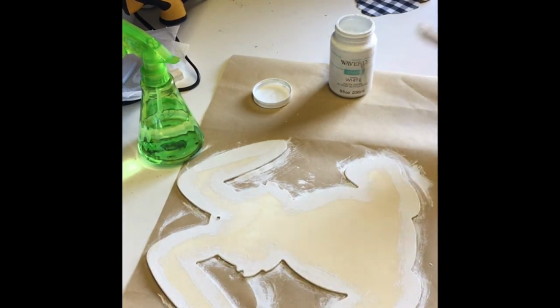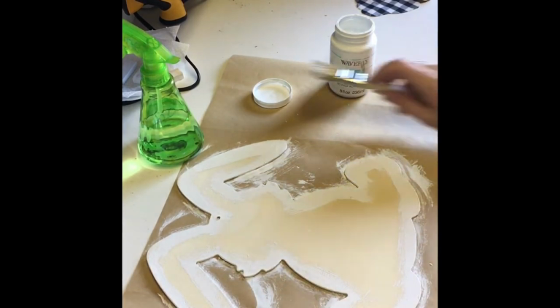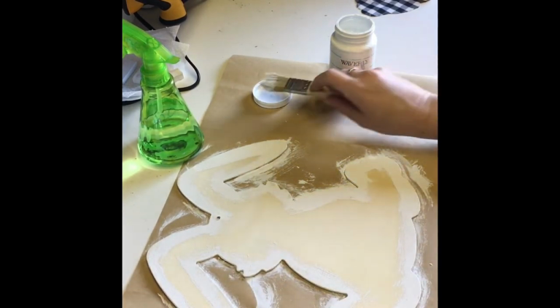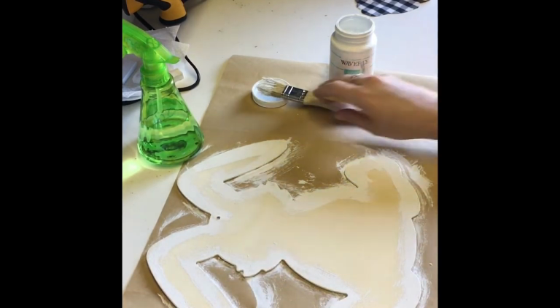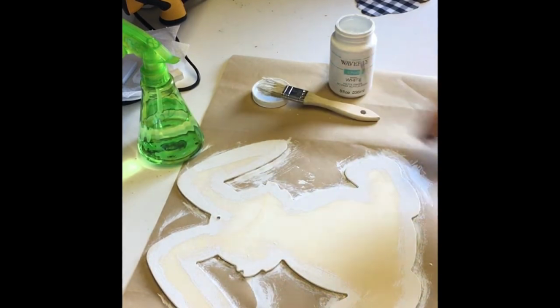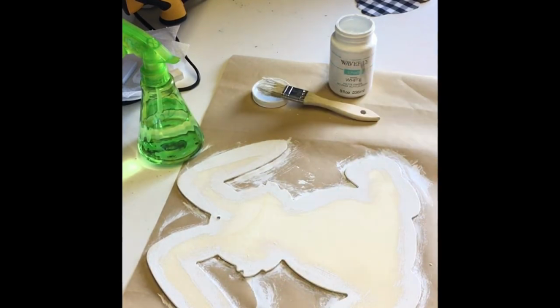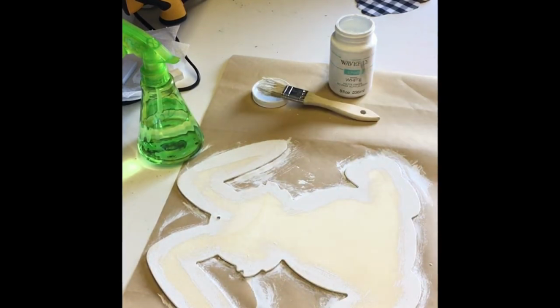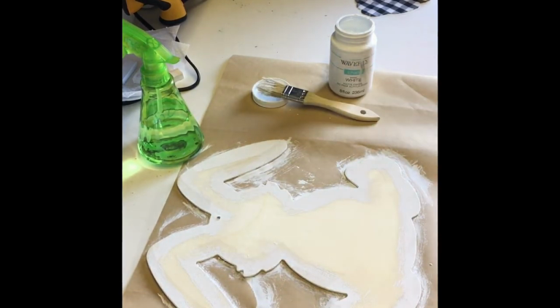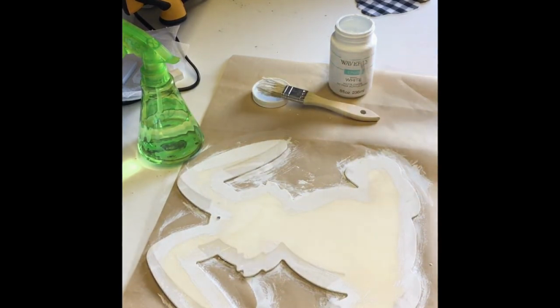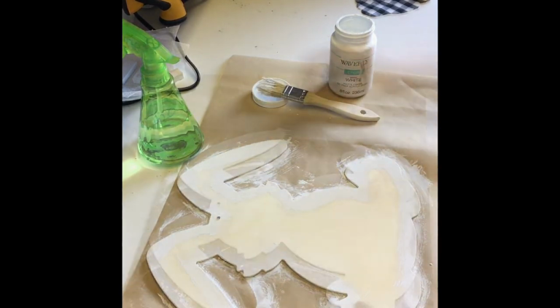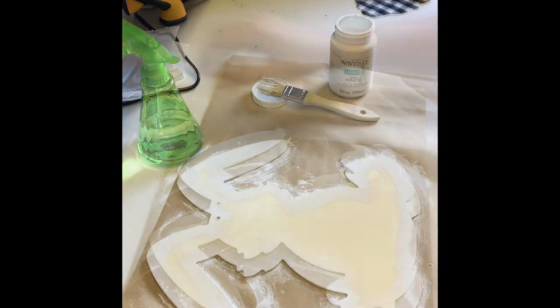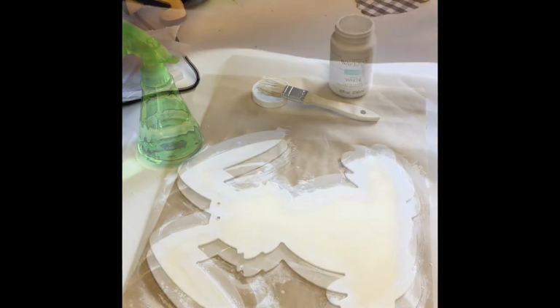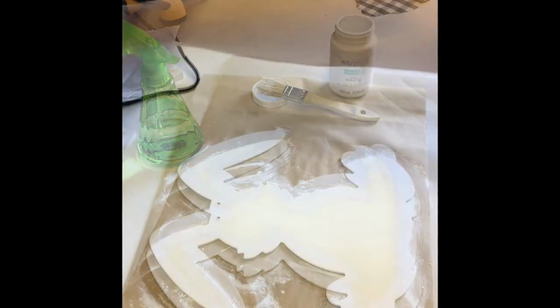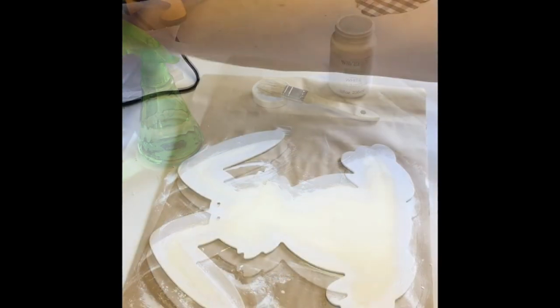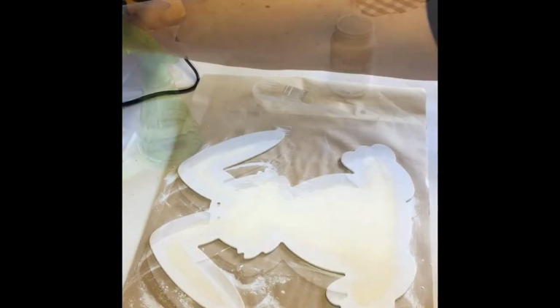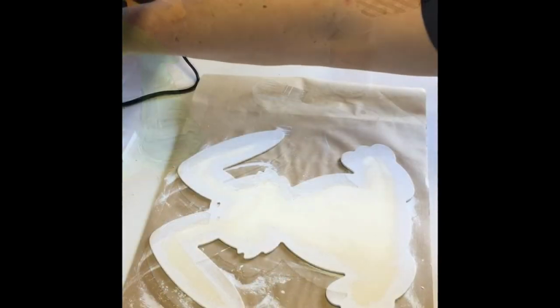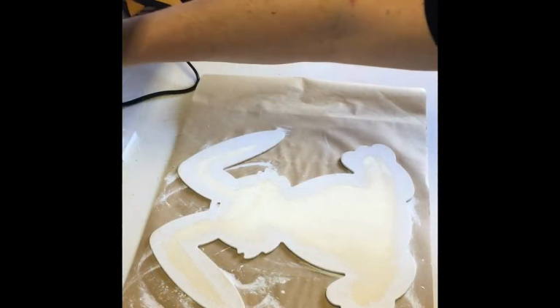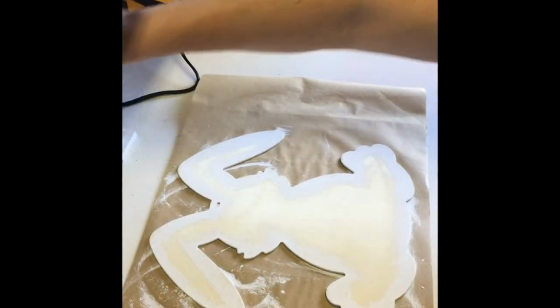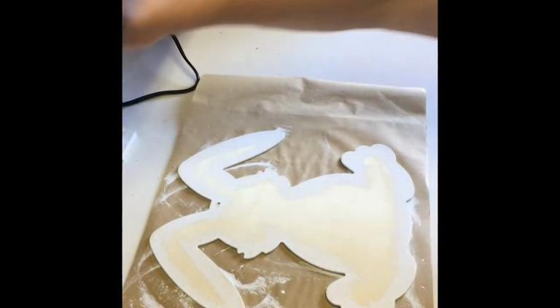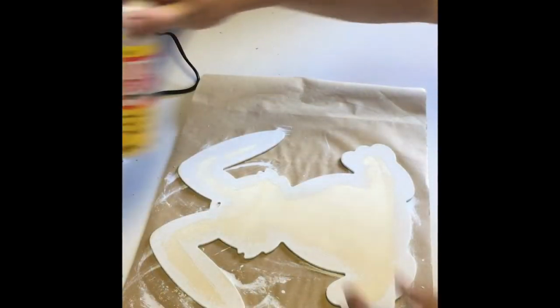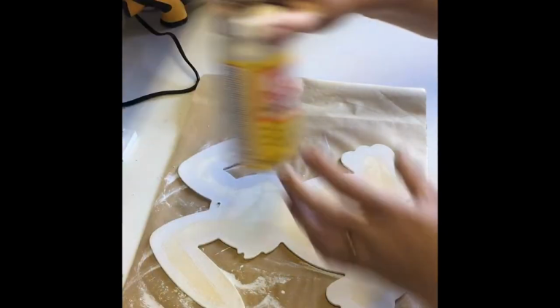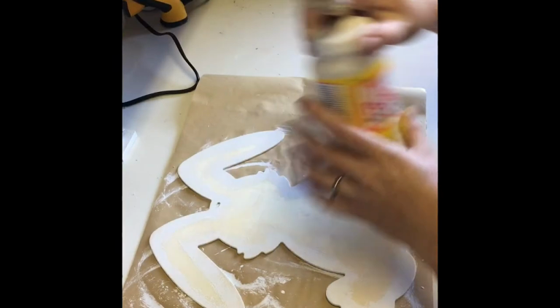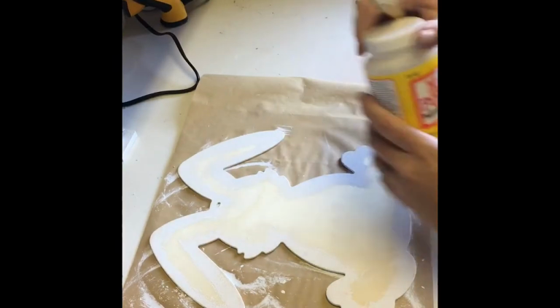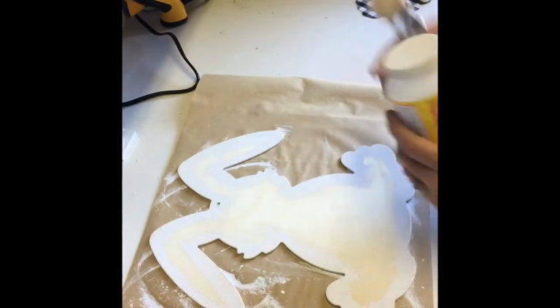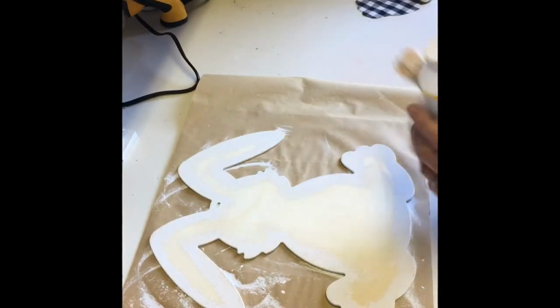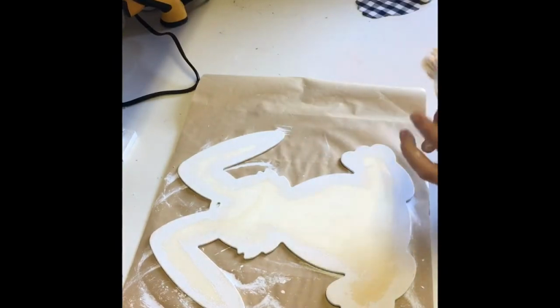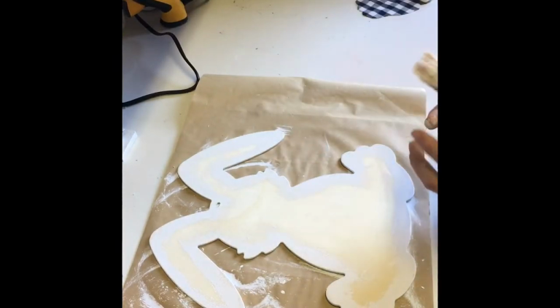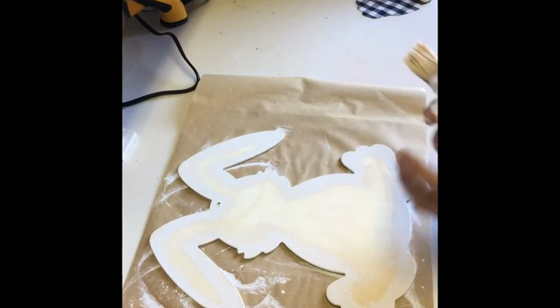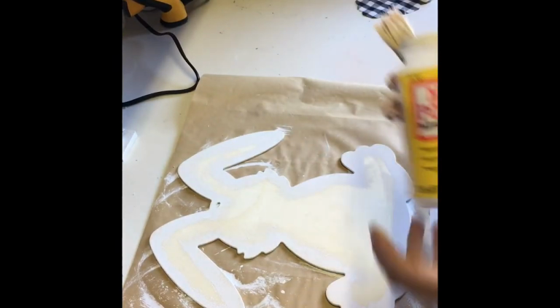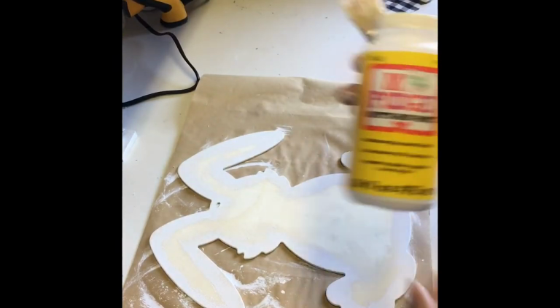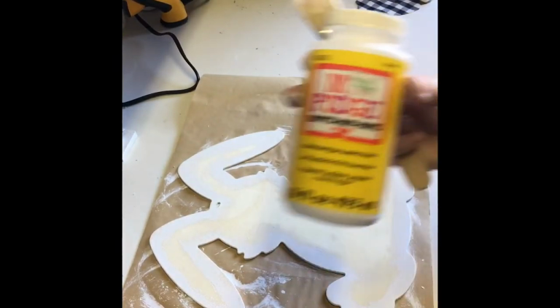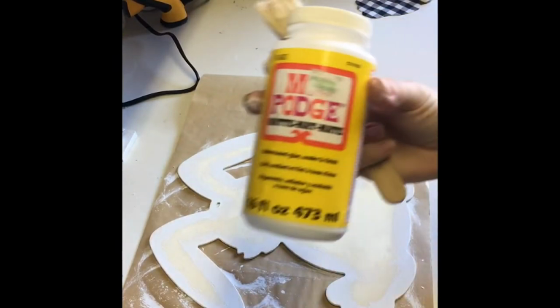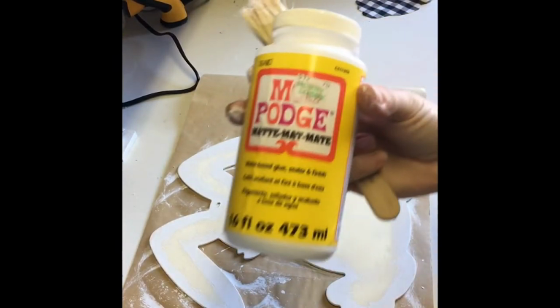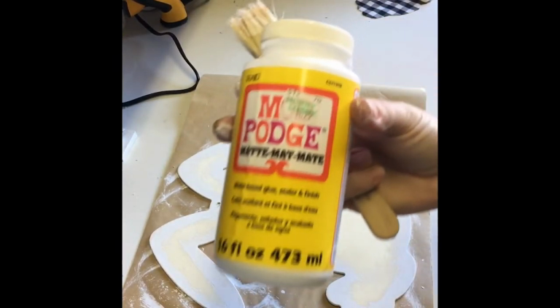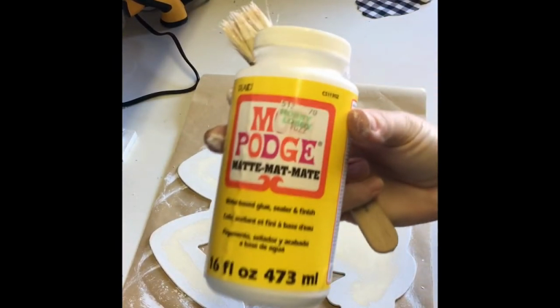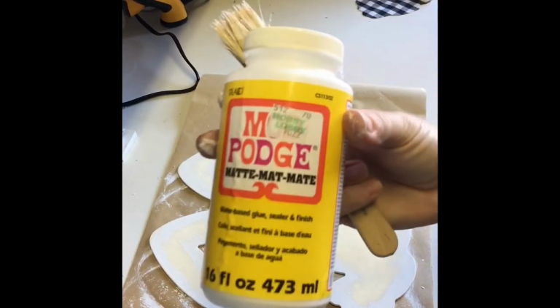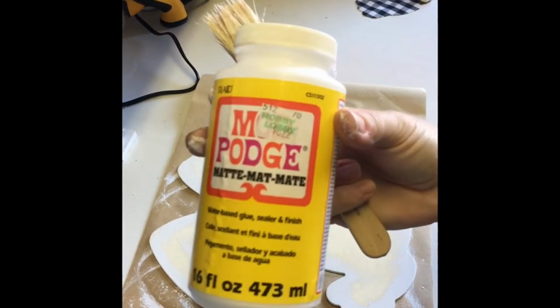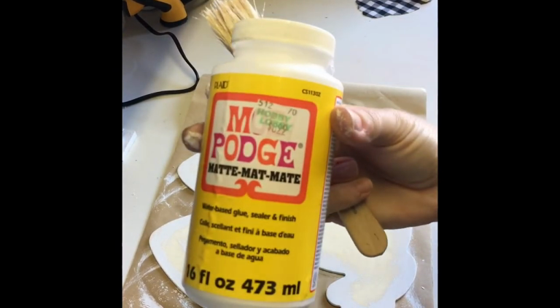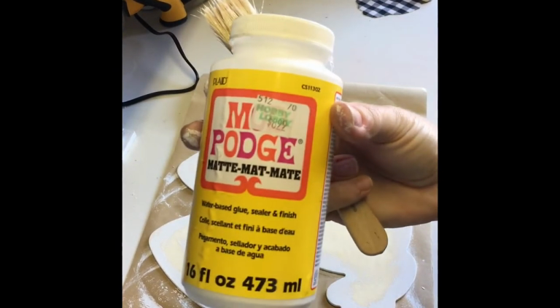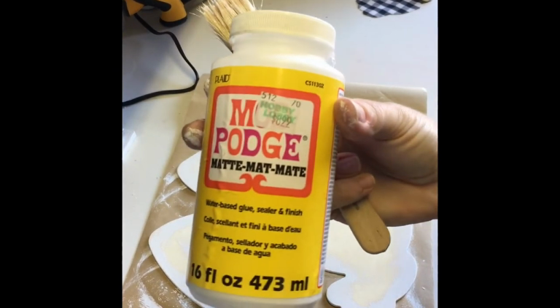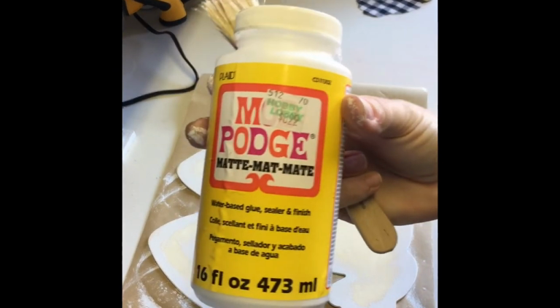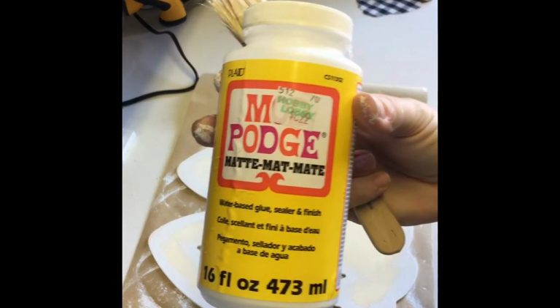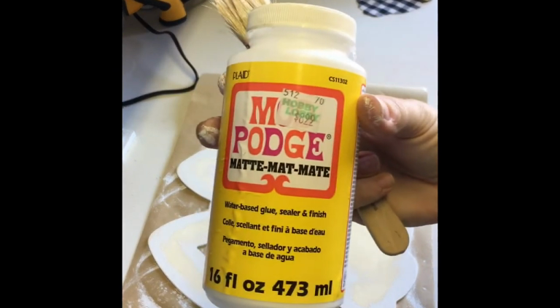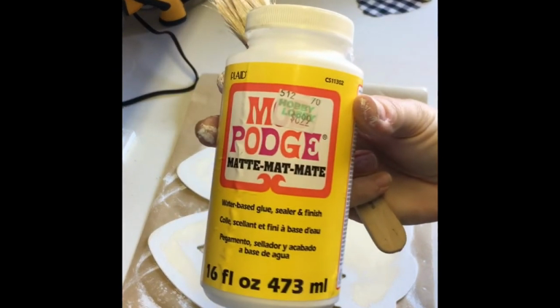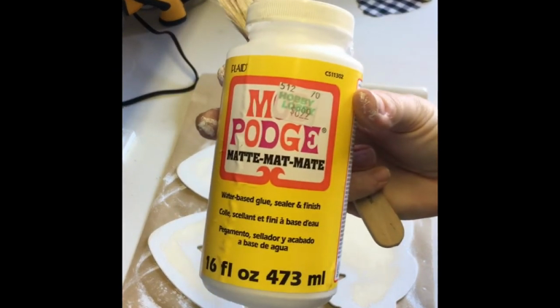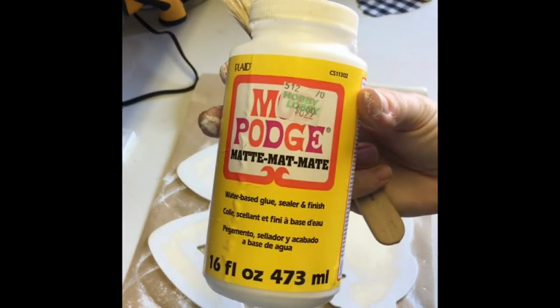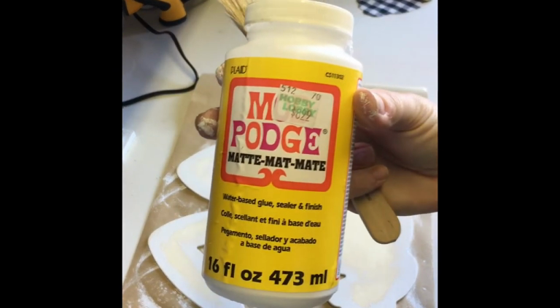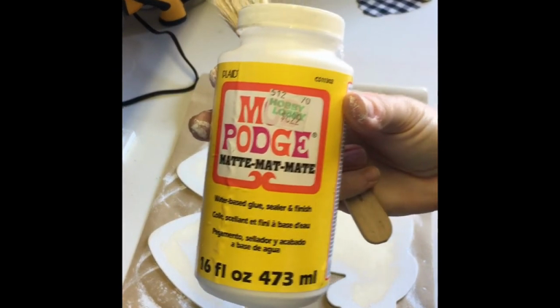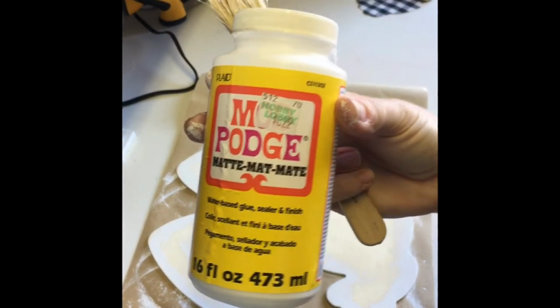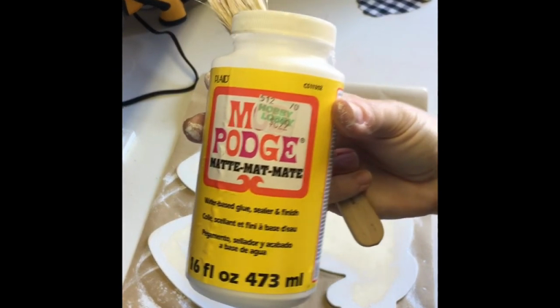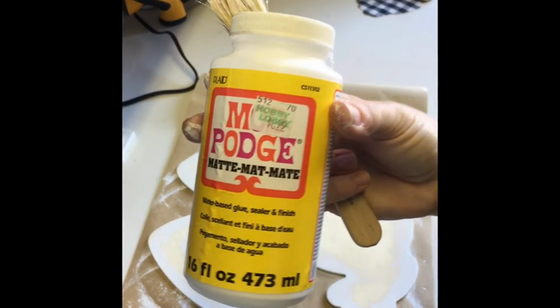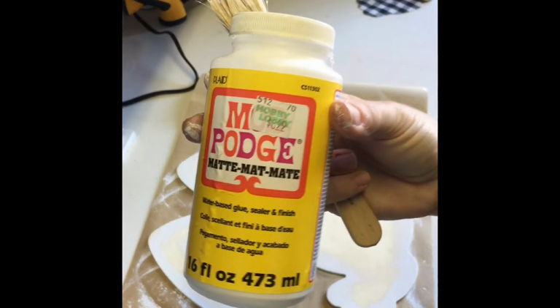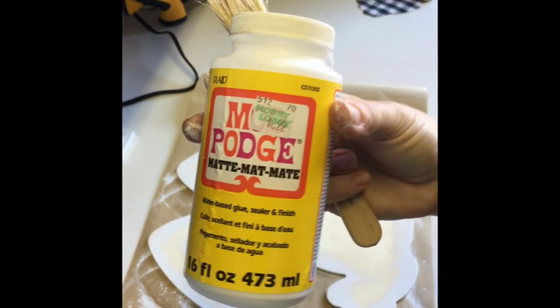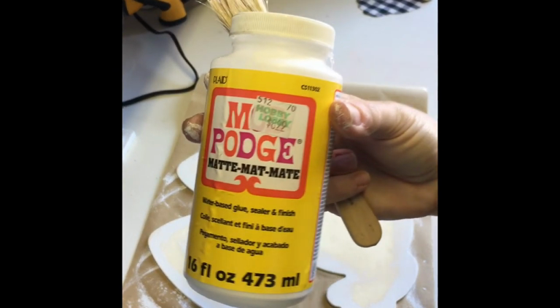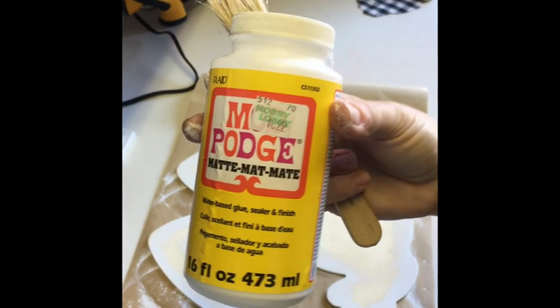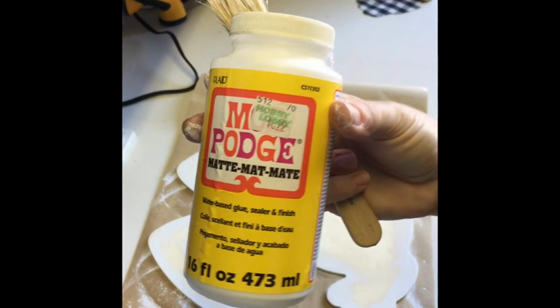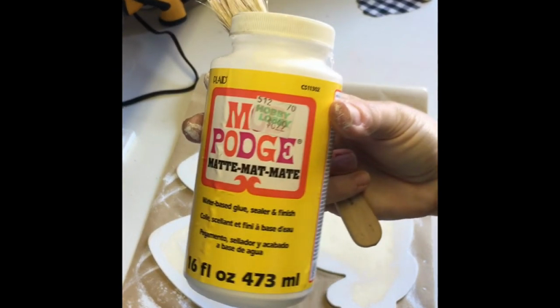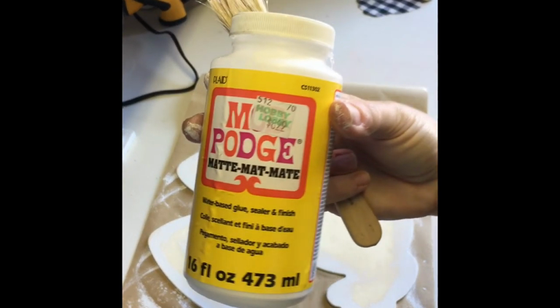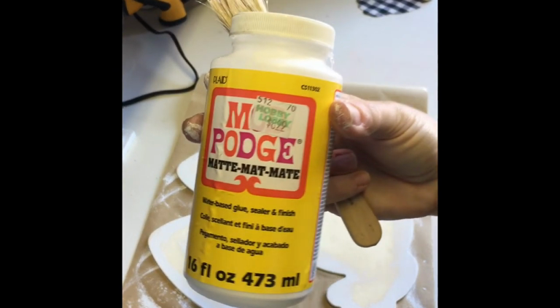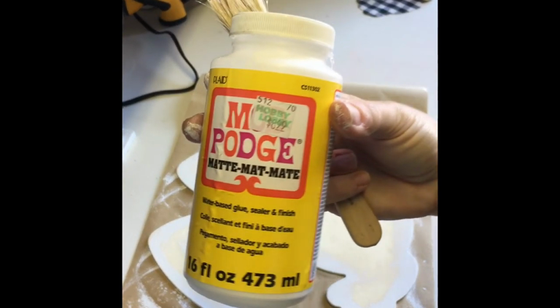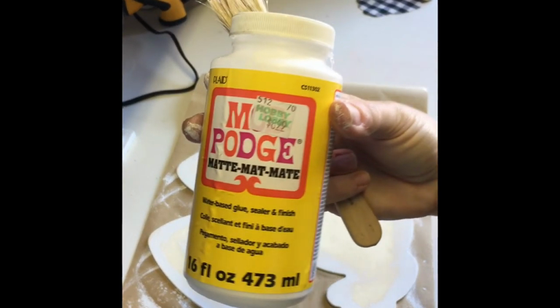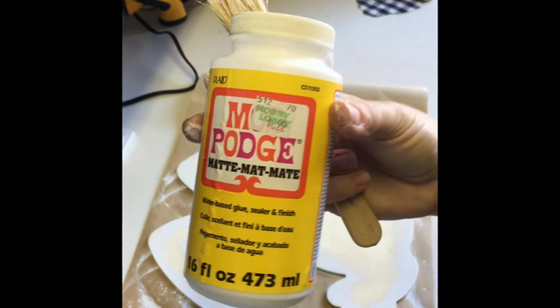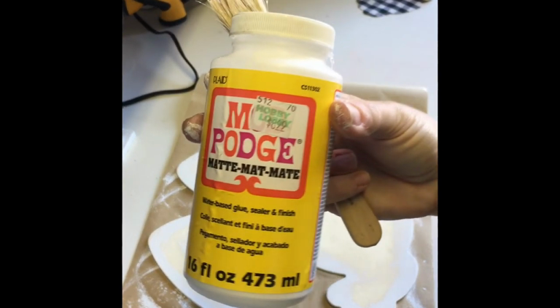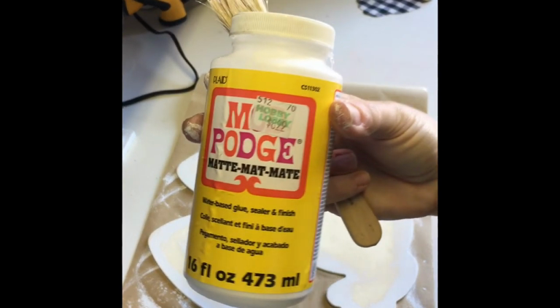Once the paint was dry, I moved on to Mod Podge and covered the entire bunny in a thick layer so that the fabric would adhere better.